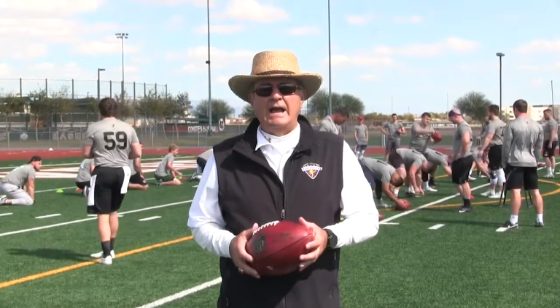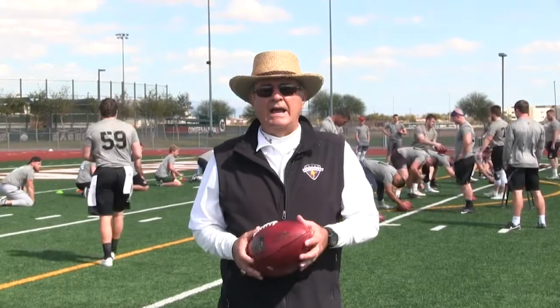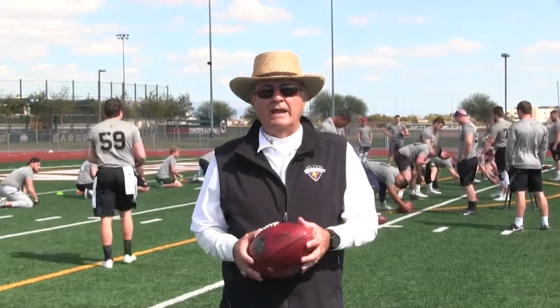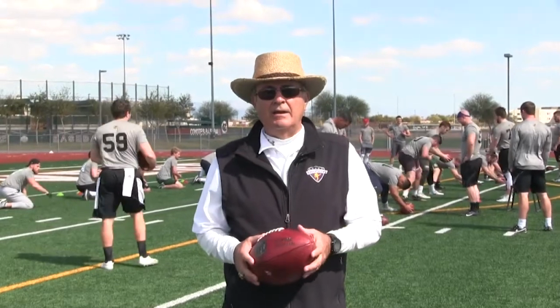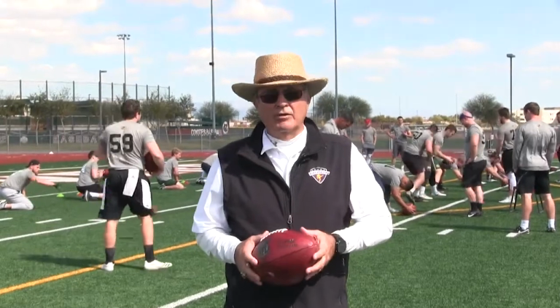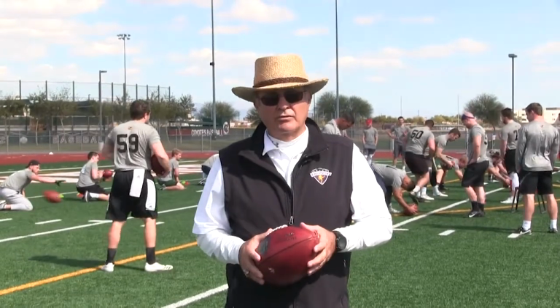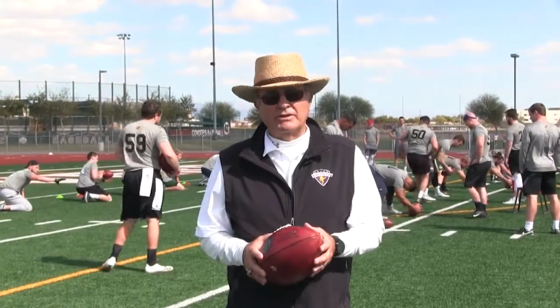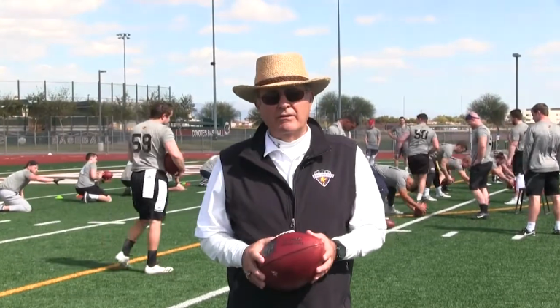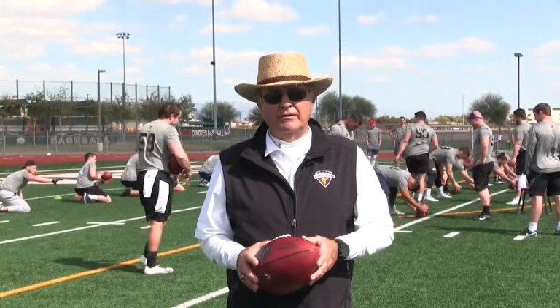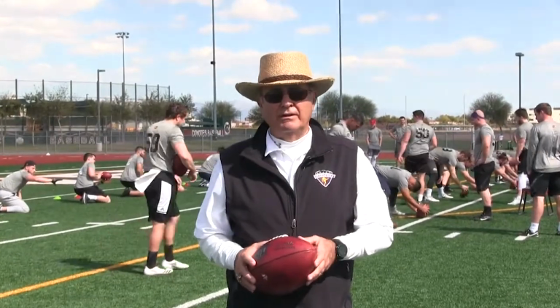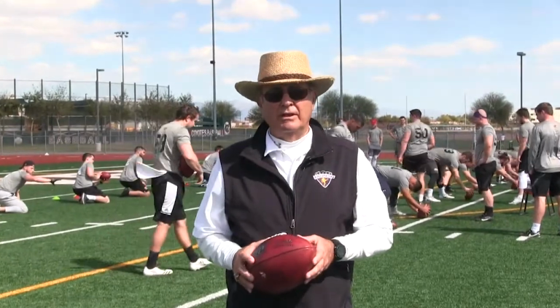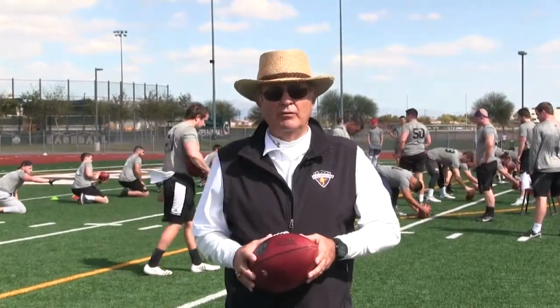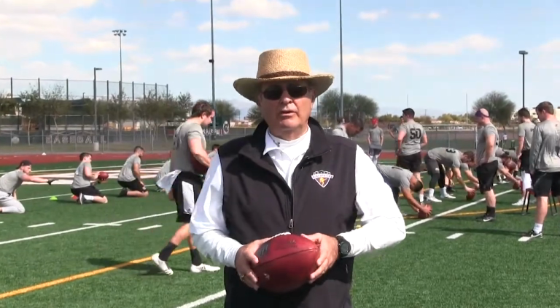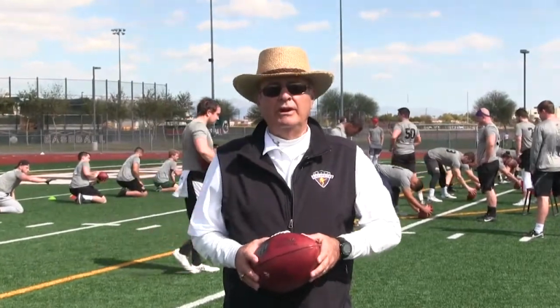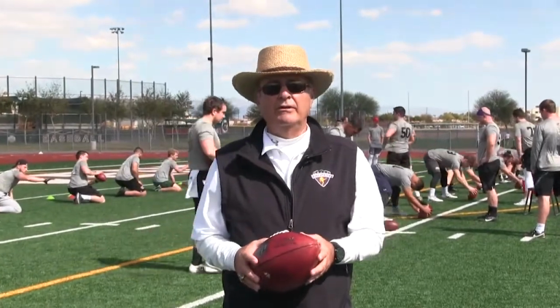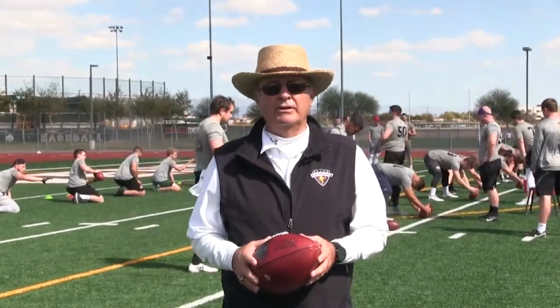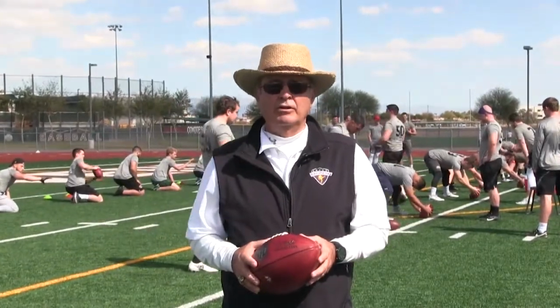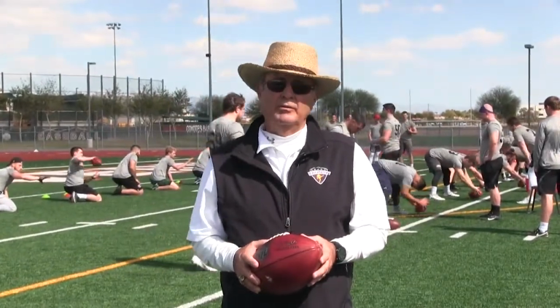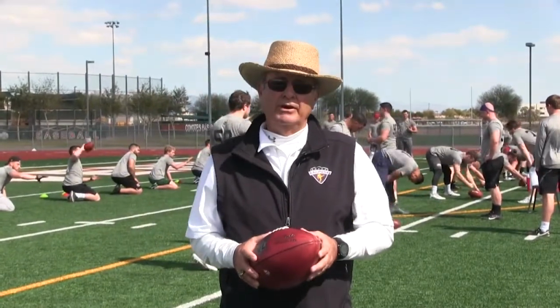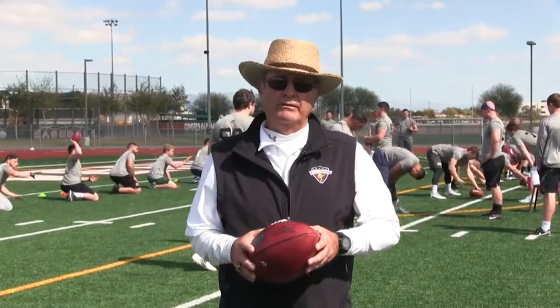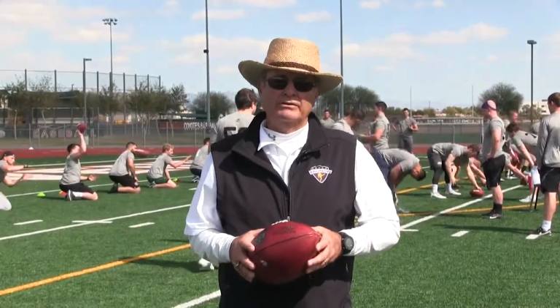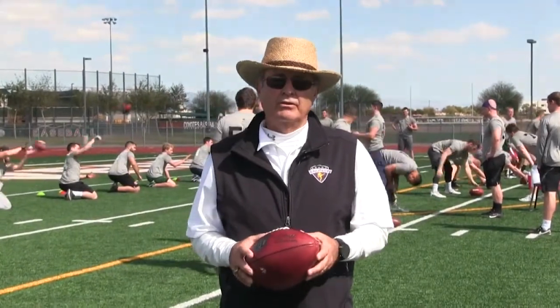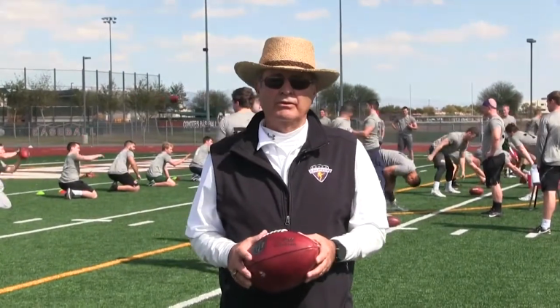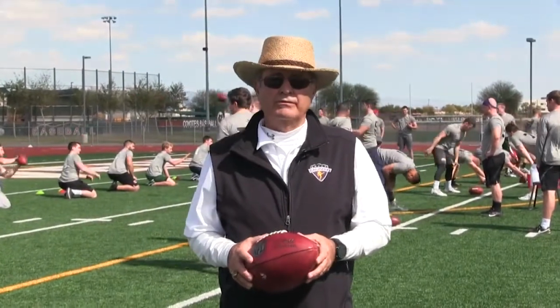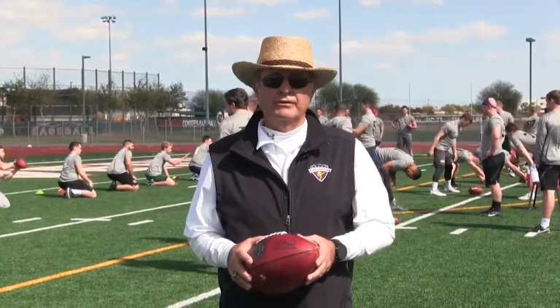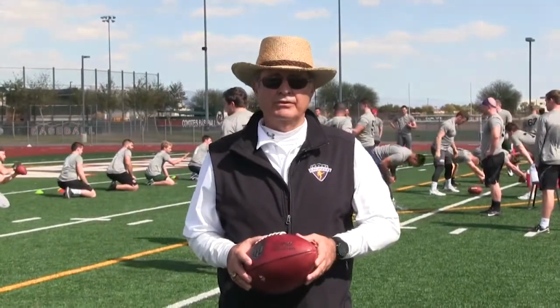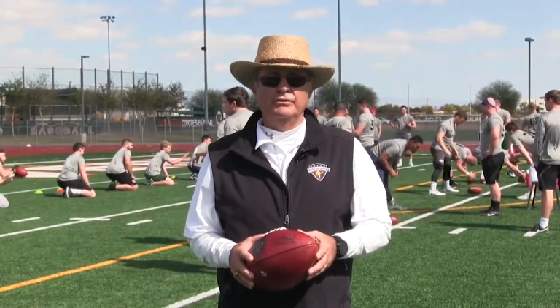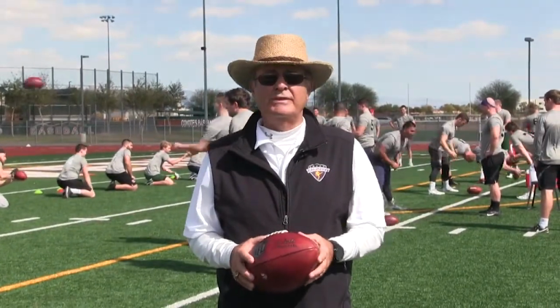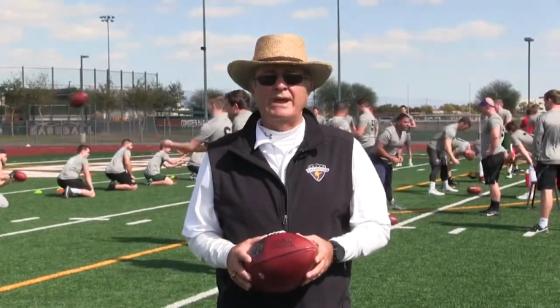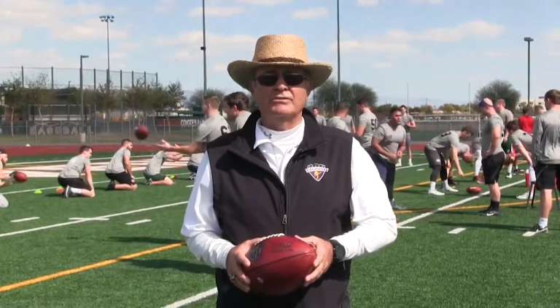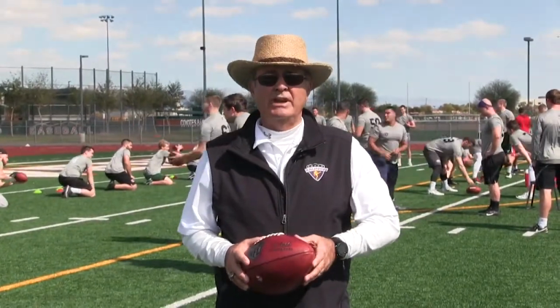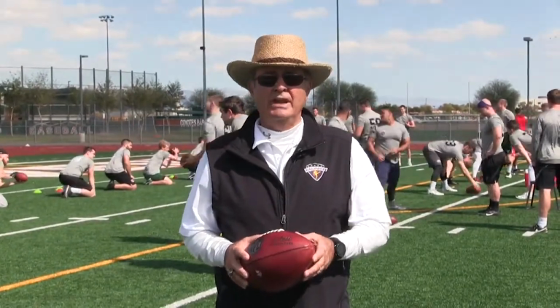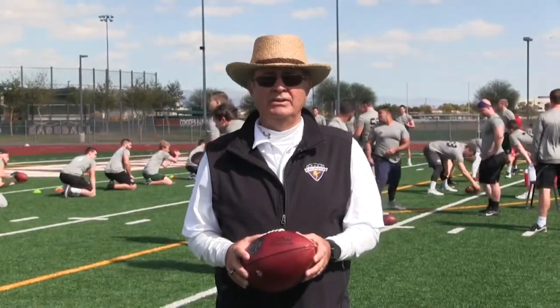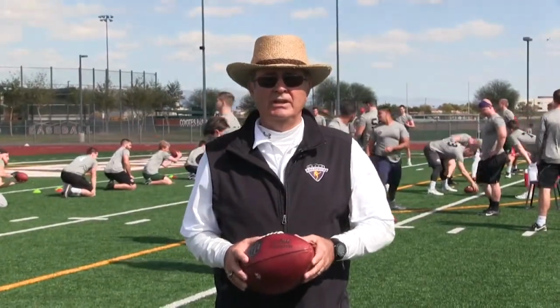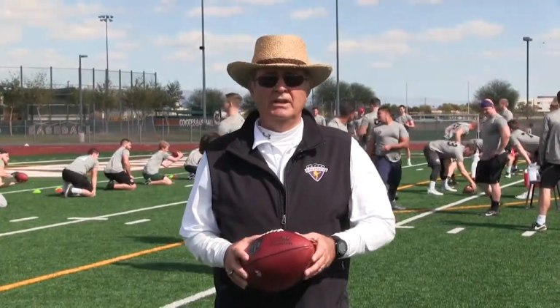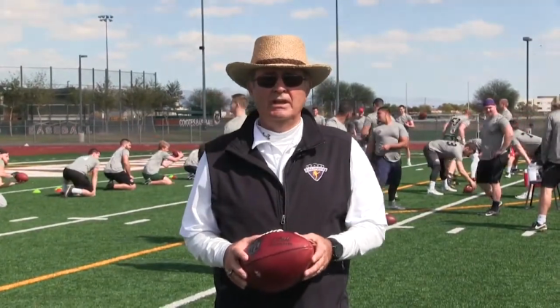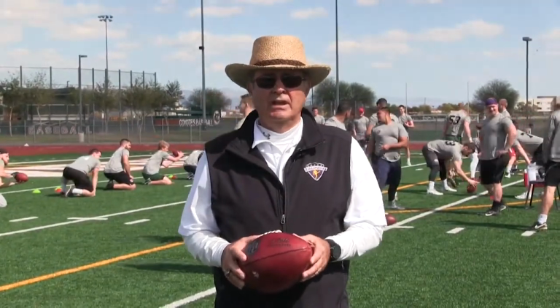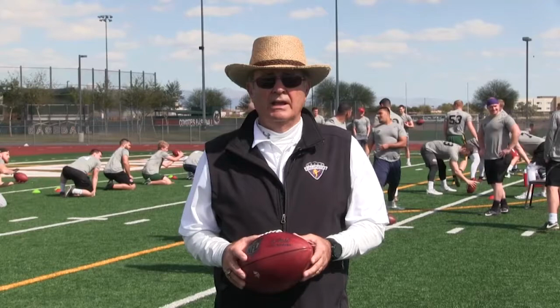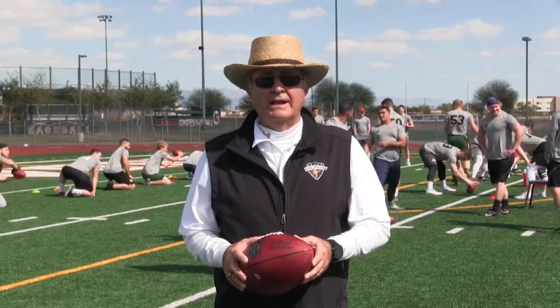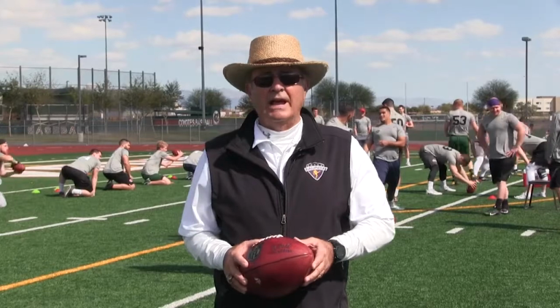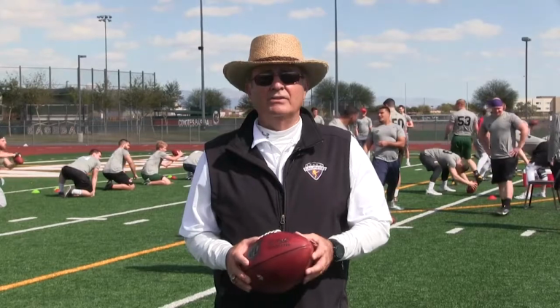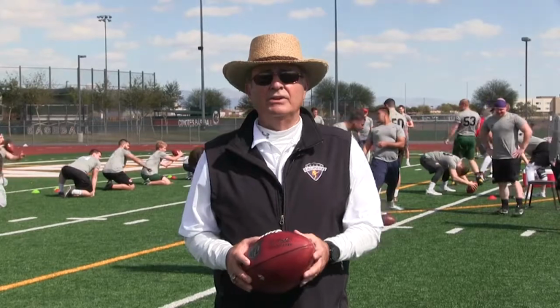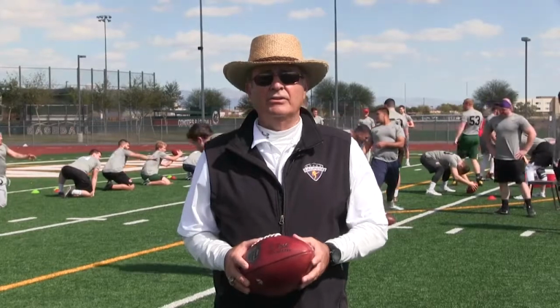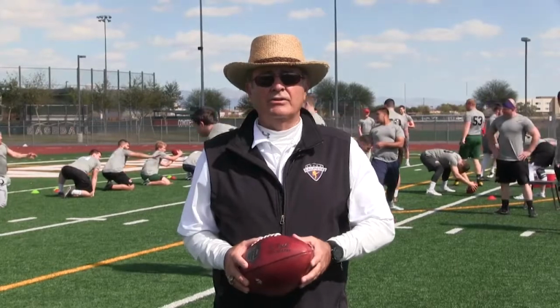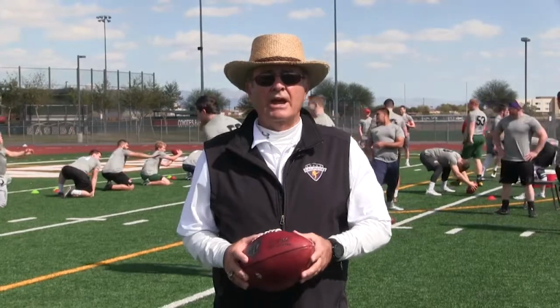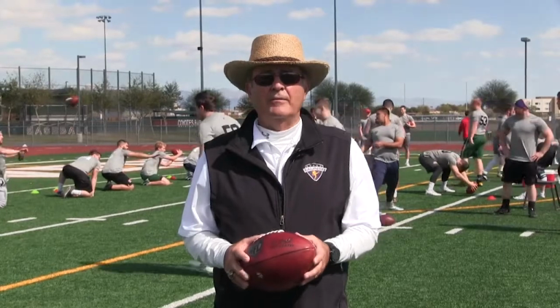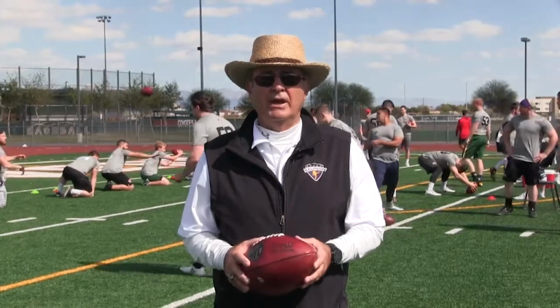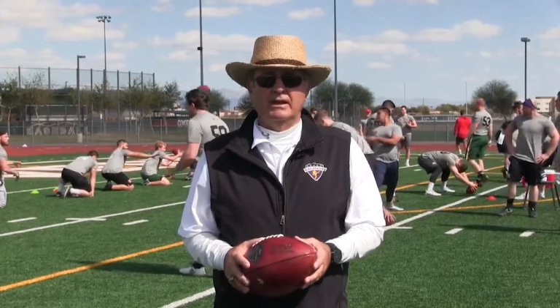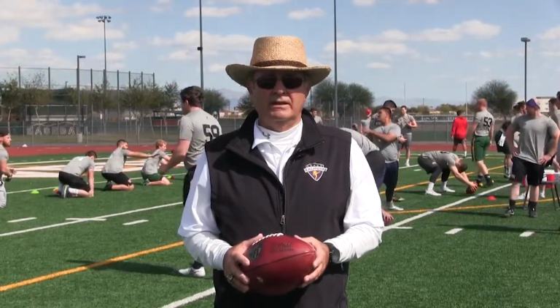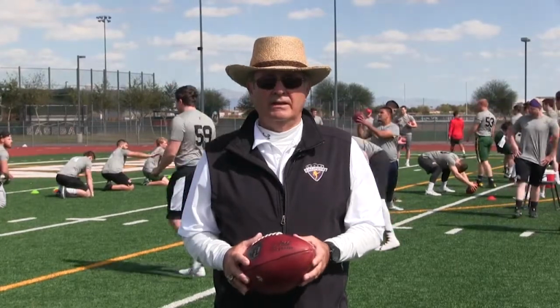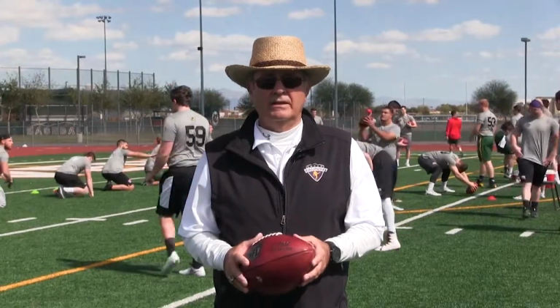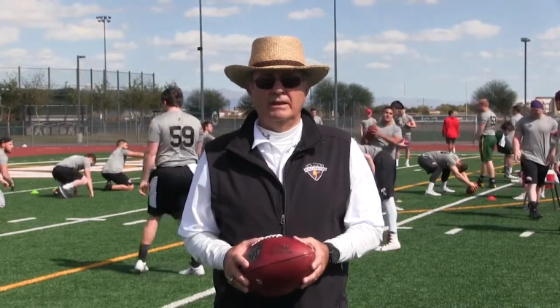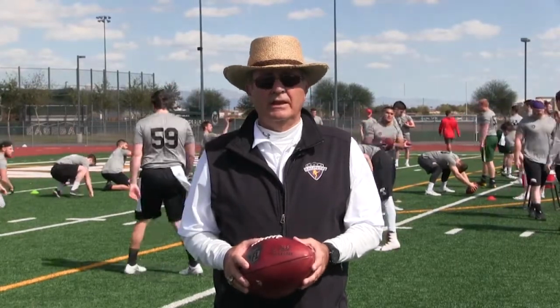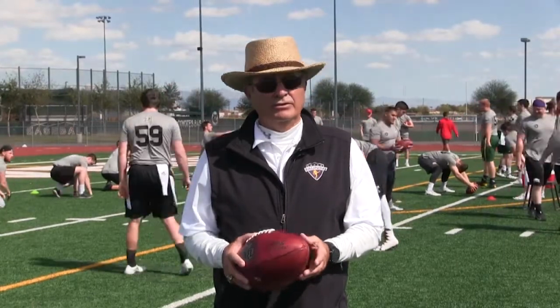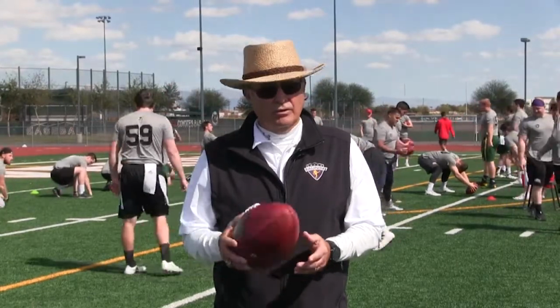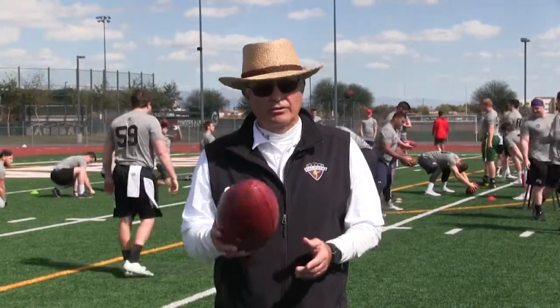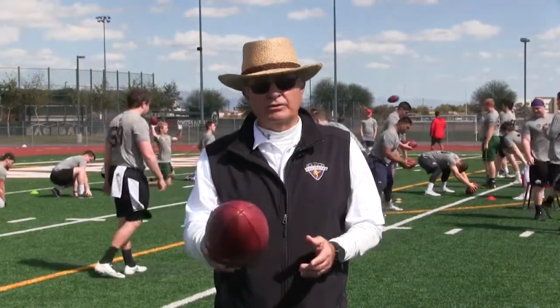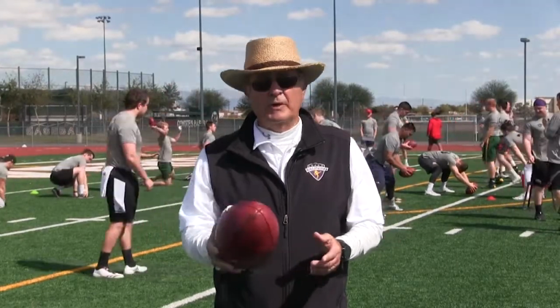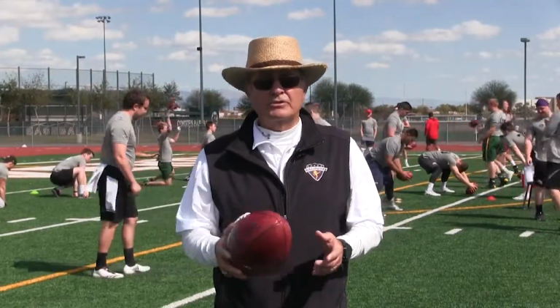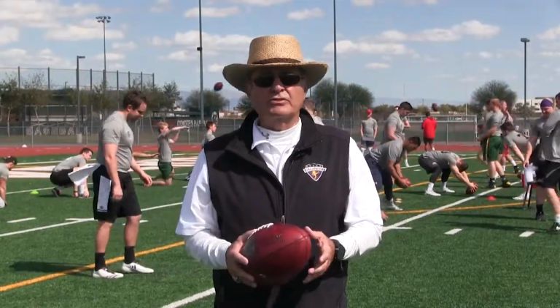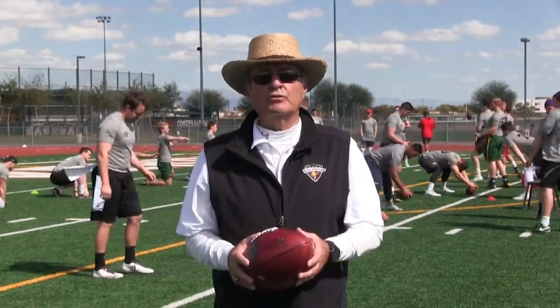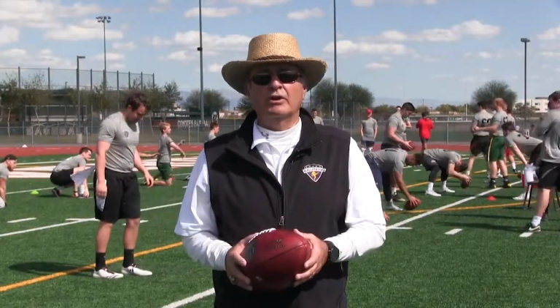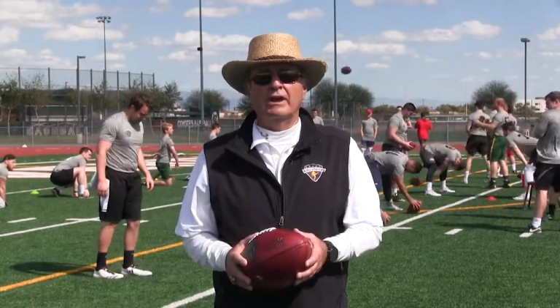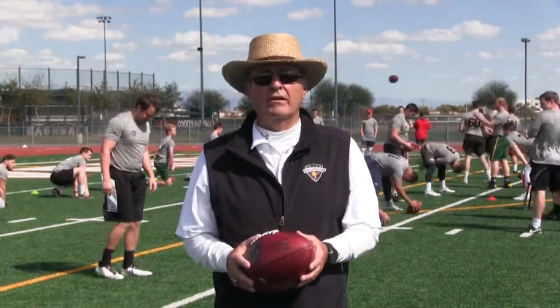Hi, I'm Coach Zauner, and we're here in Gilbert, Arizona for the 2018 College Senior Combine. Enjoy this specialist workout.